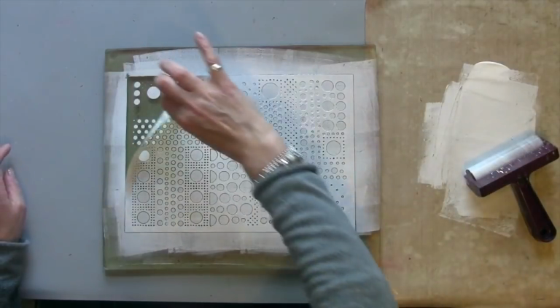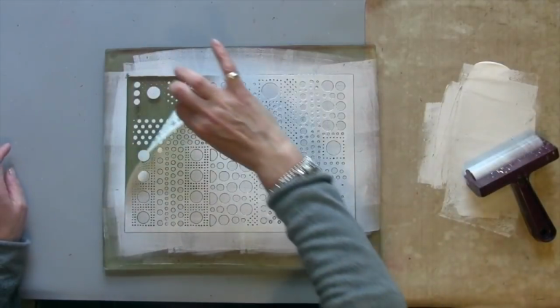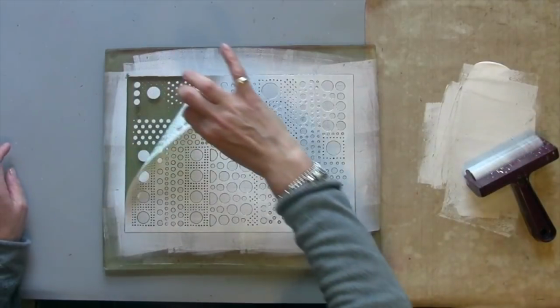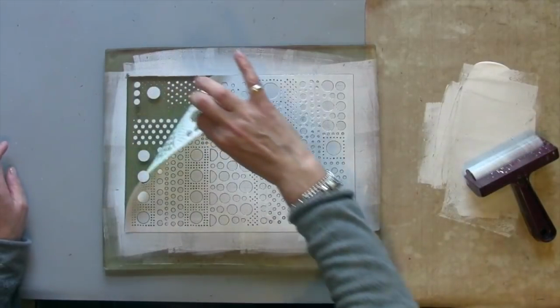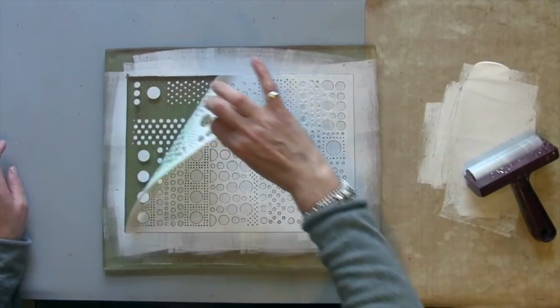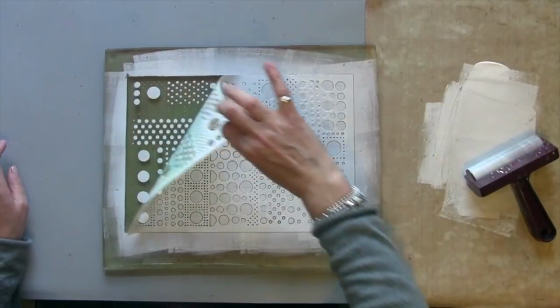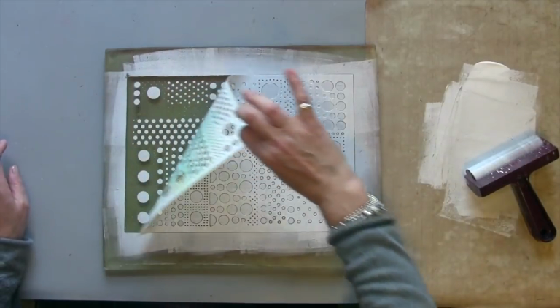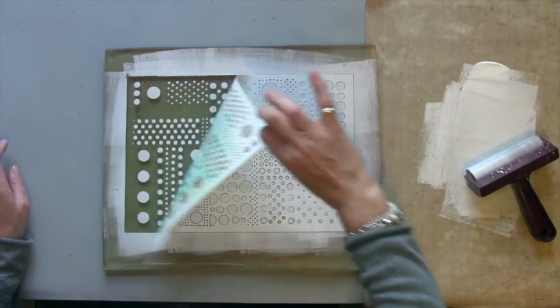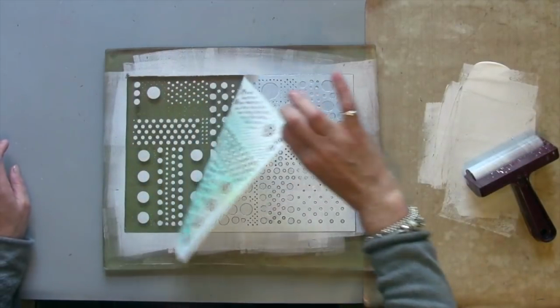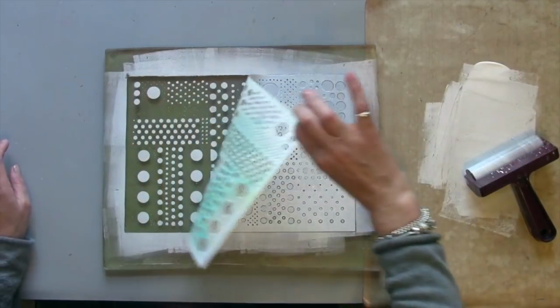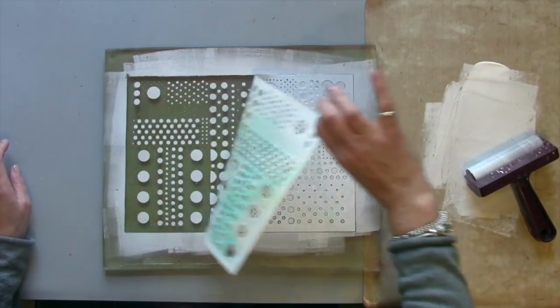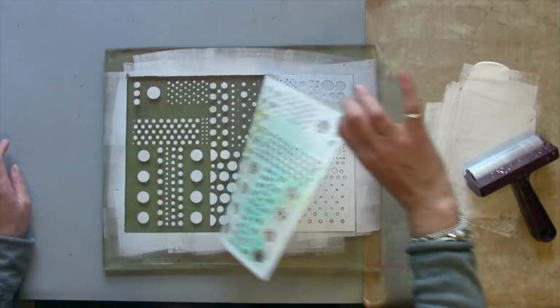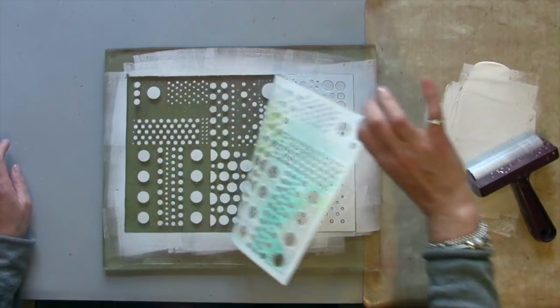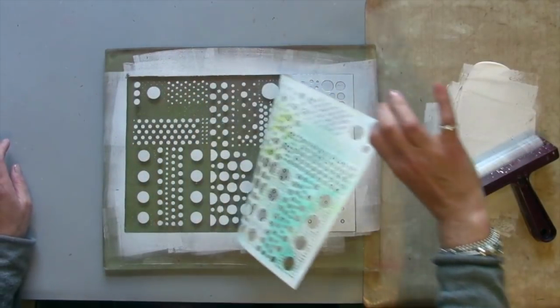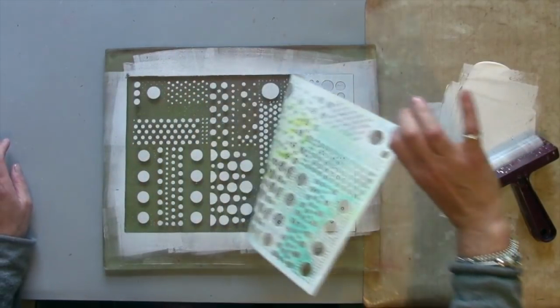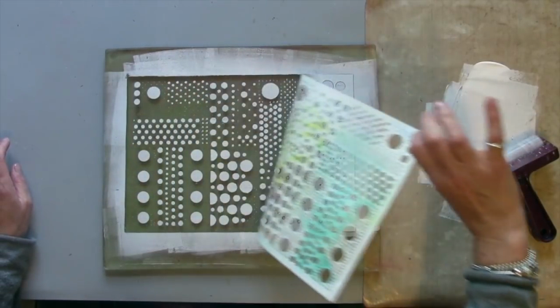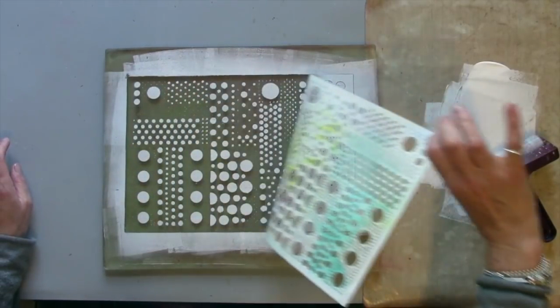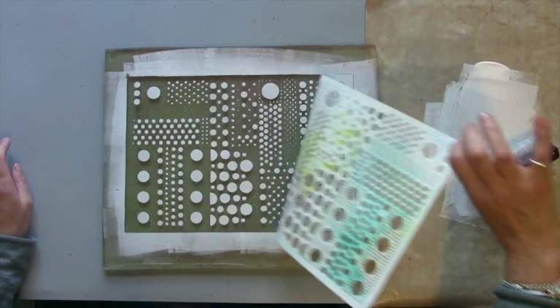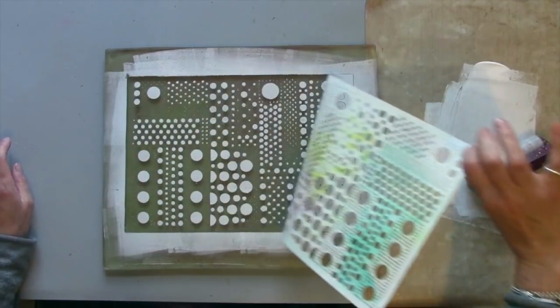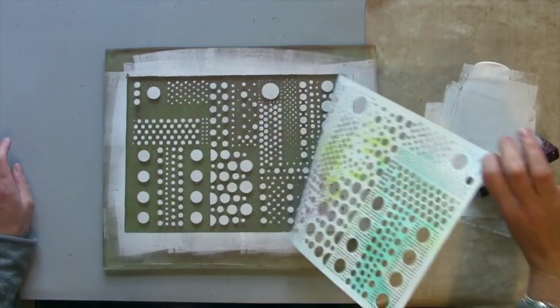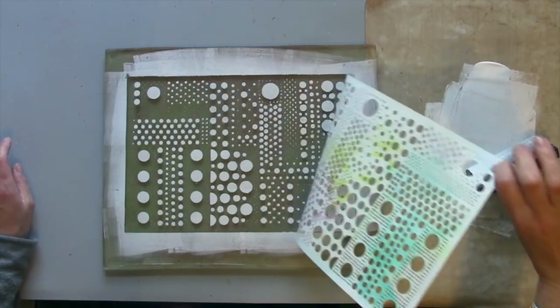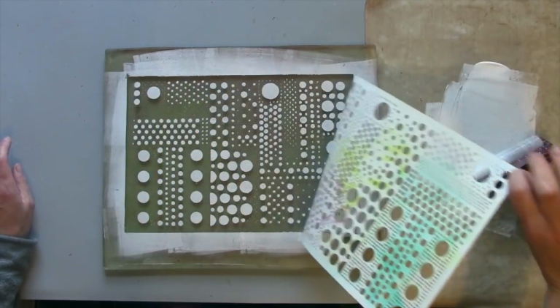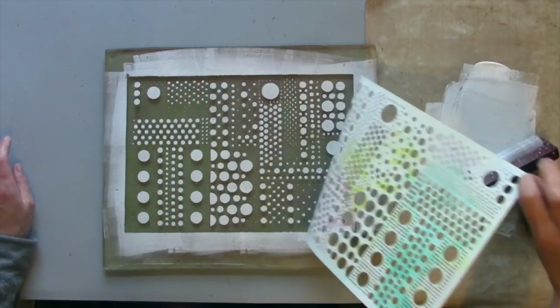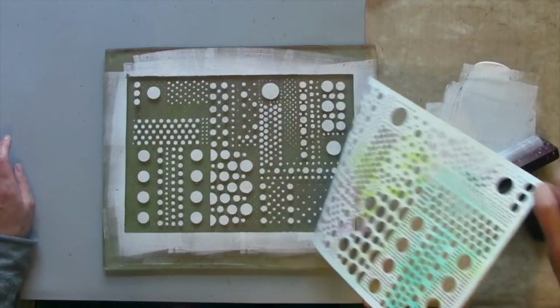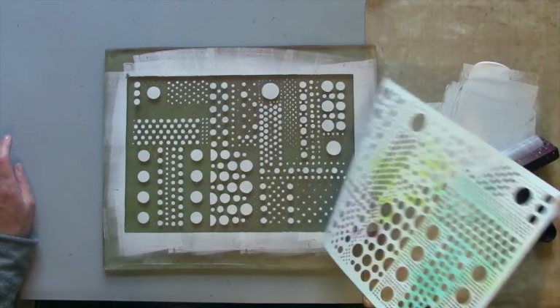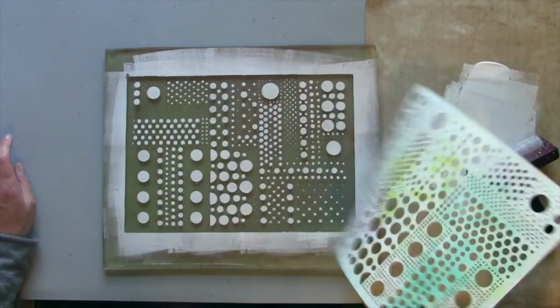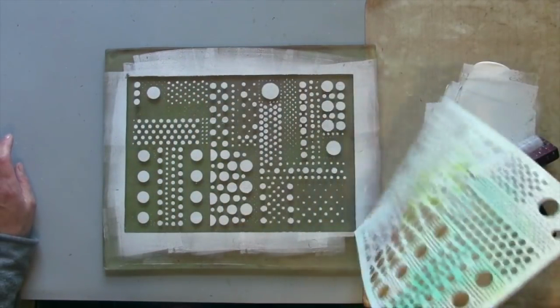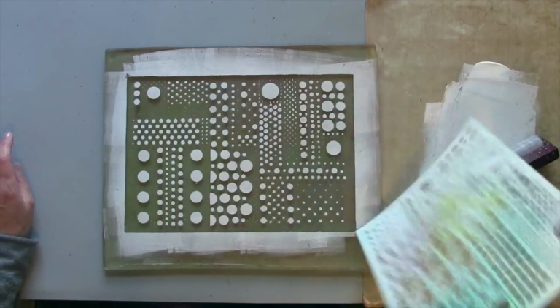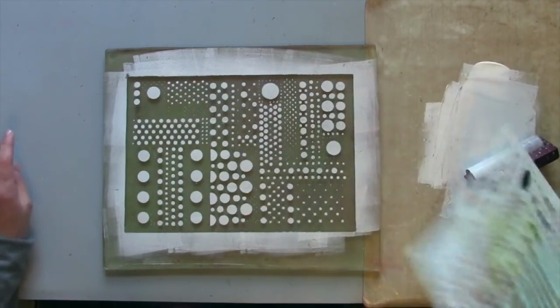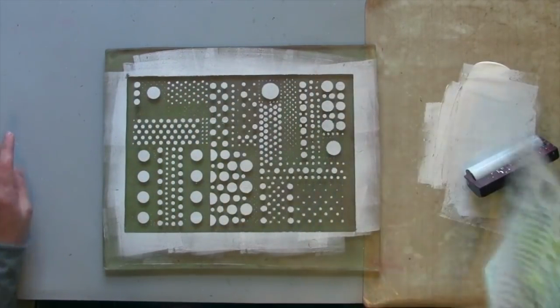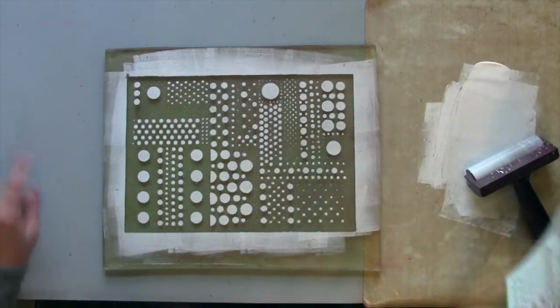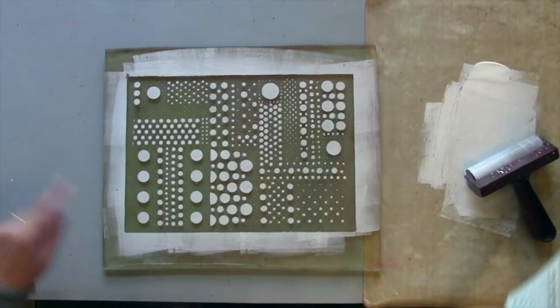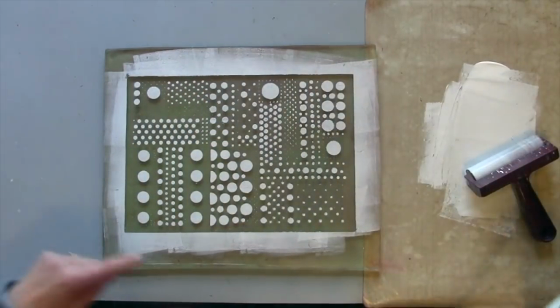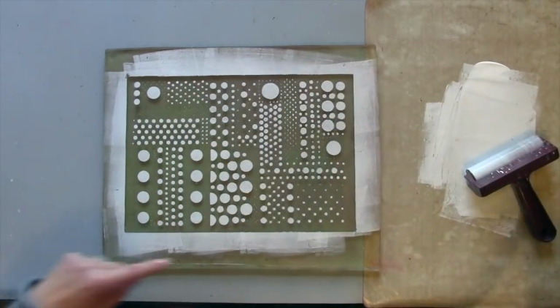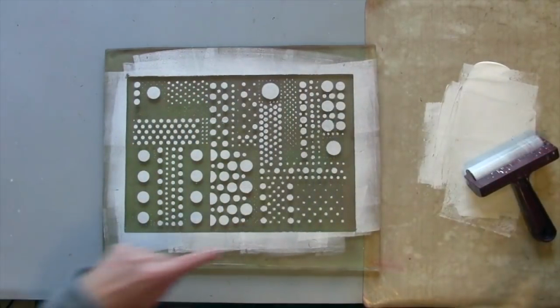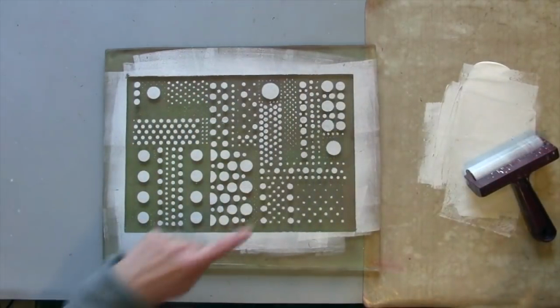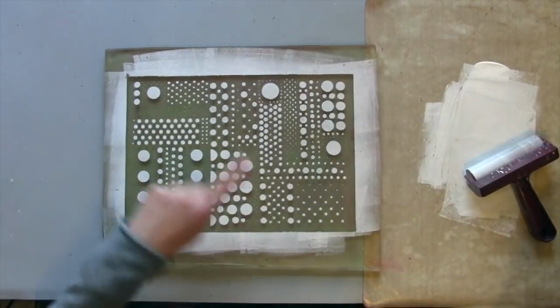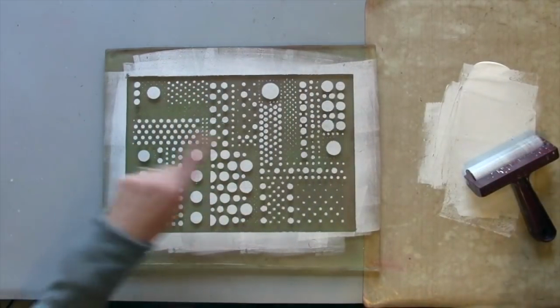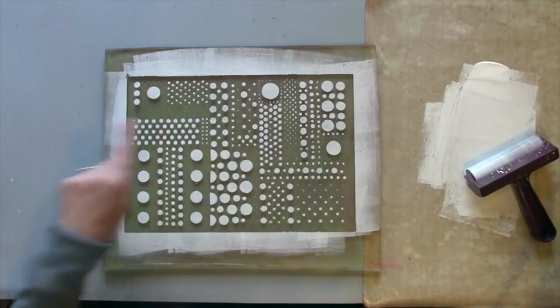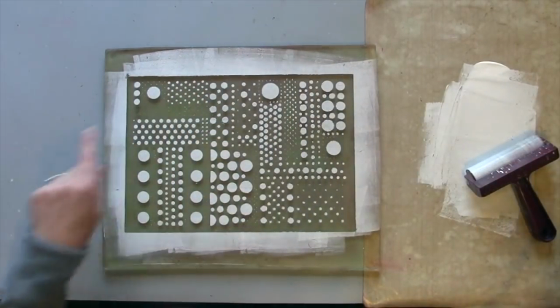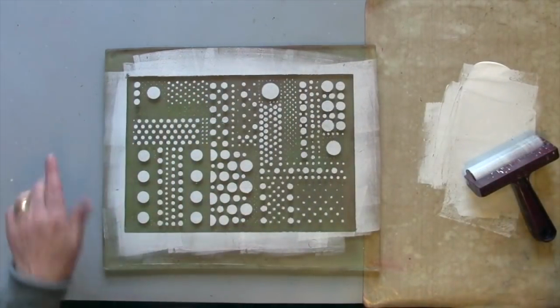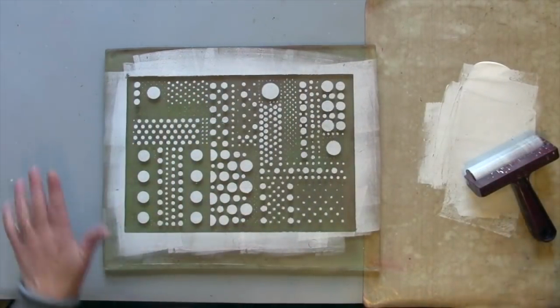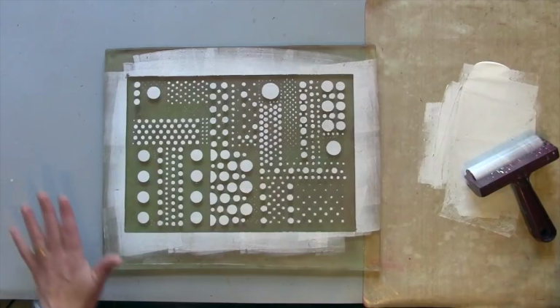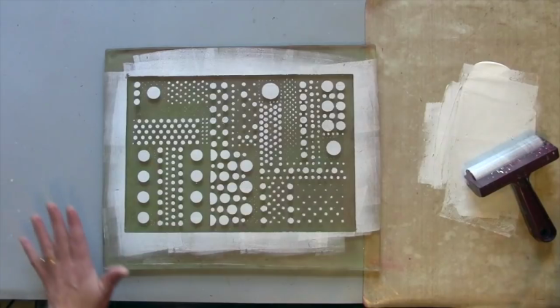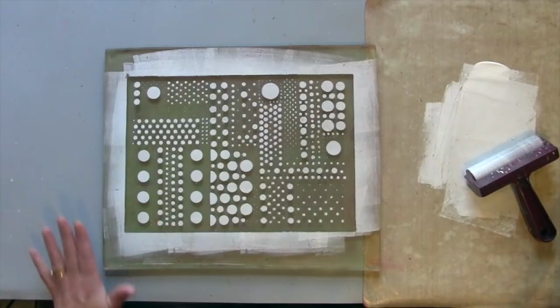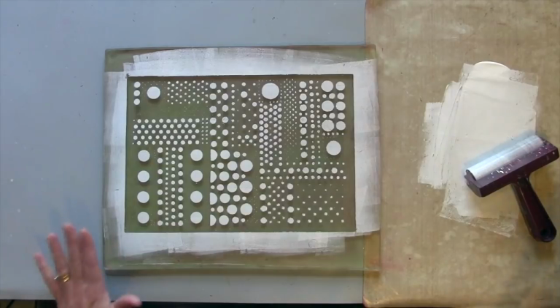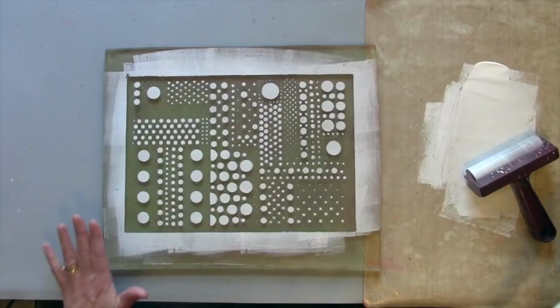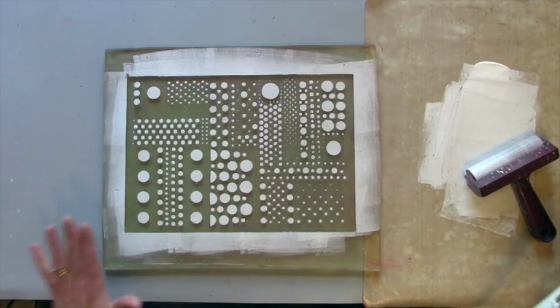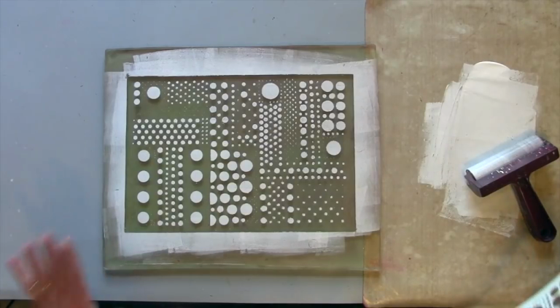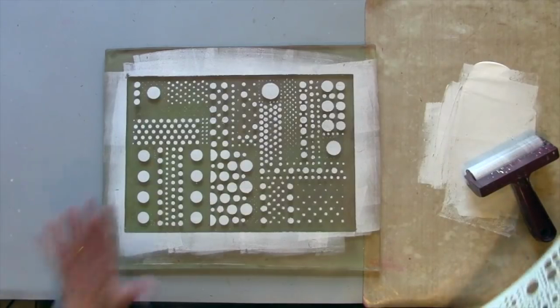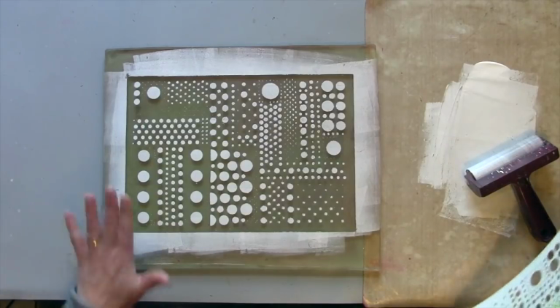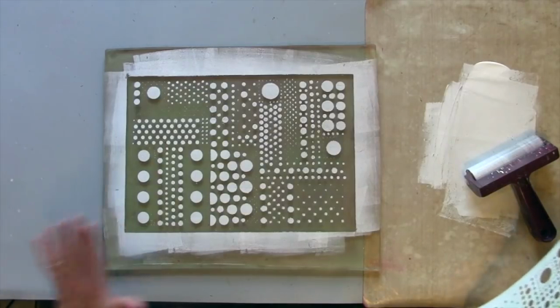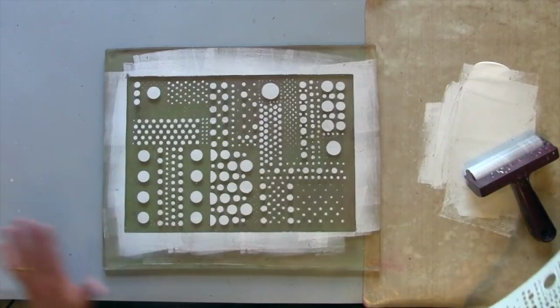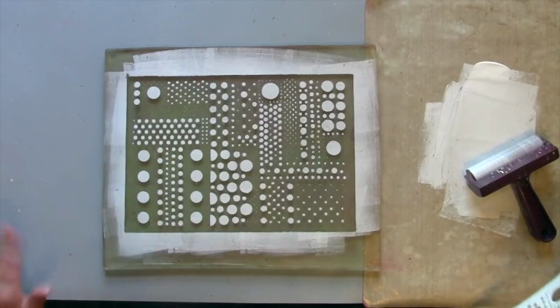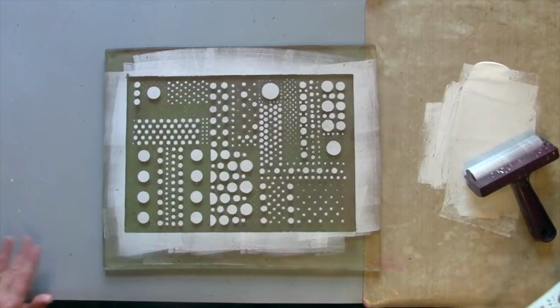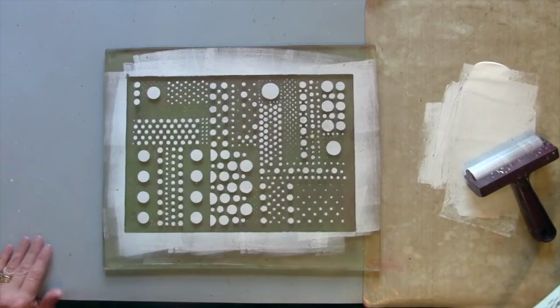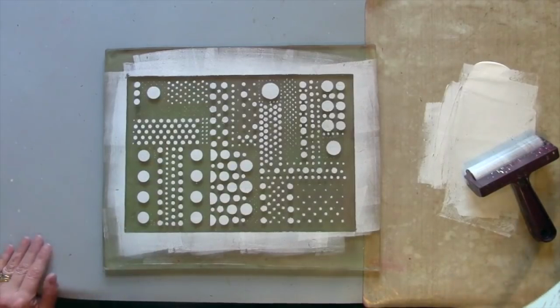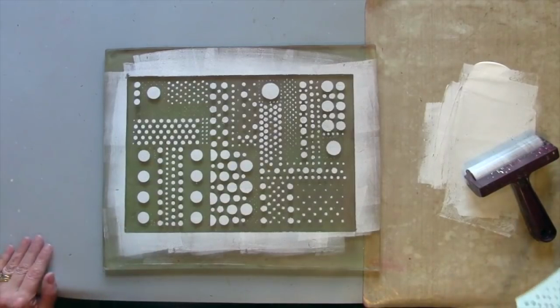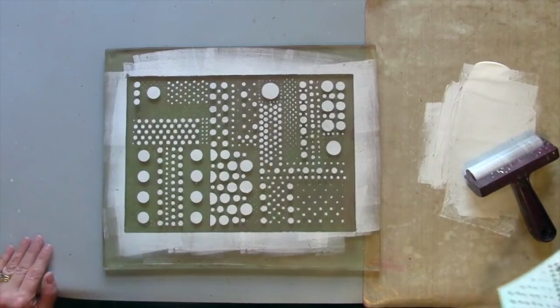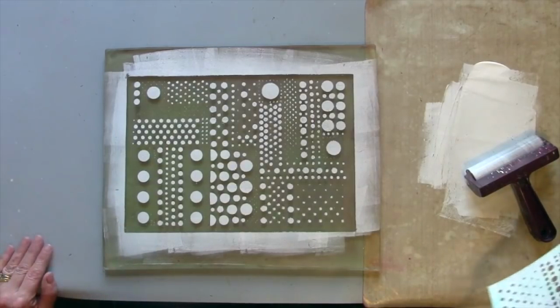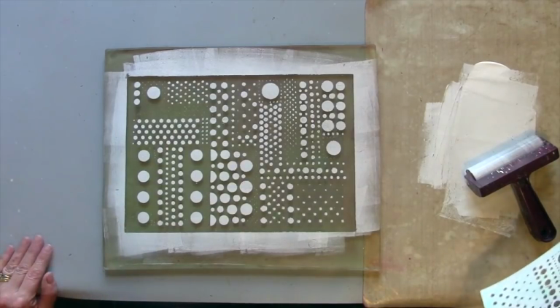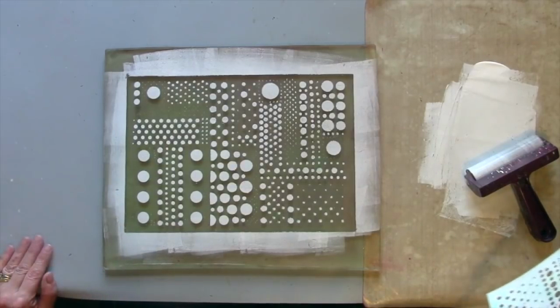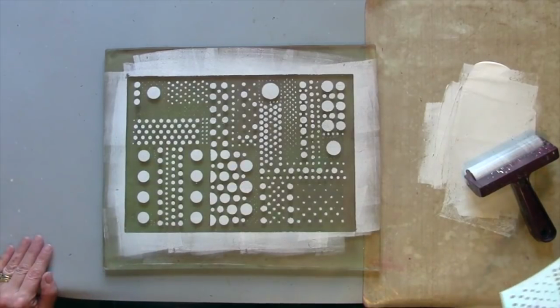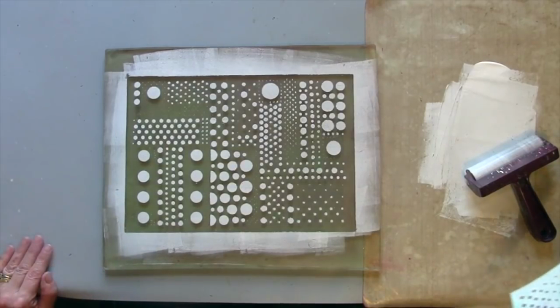I'm removing the stencil and then I'm just going to let that dry a little bit before I go on with my next layer.